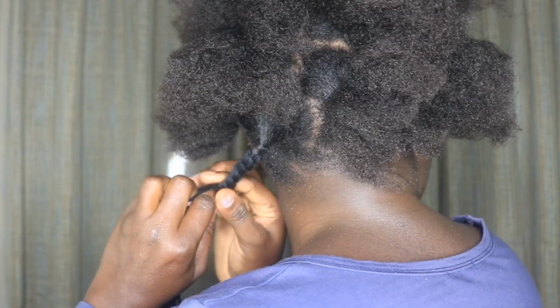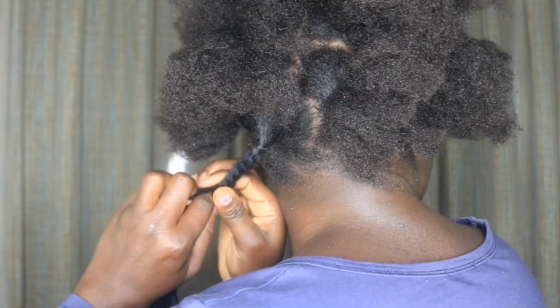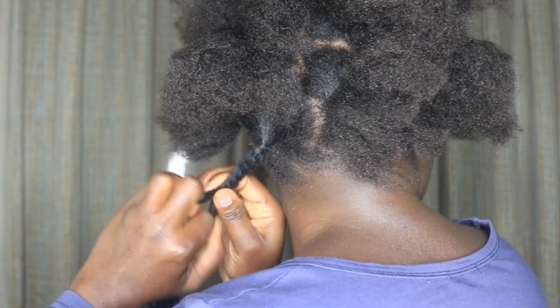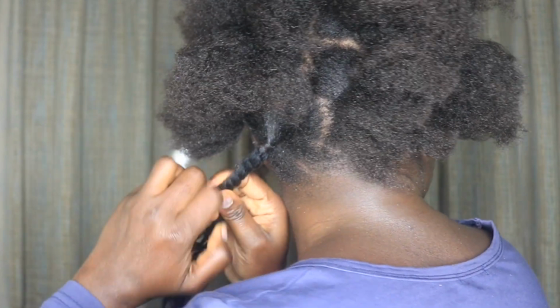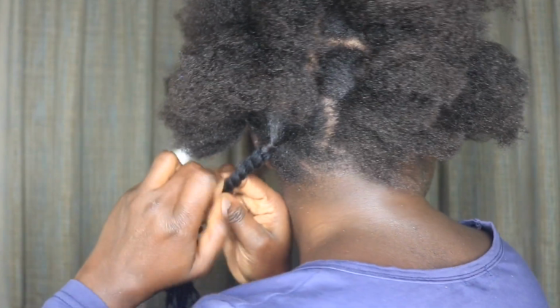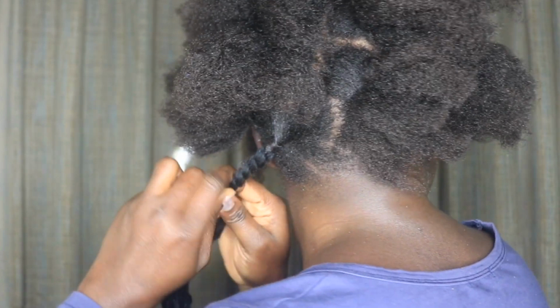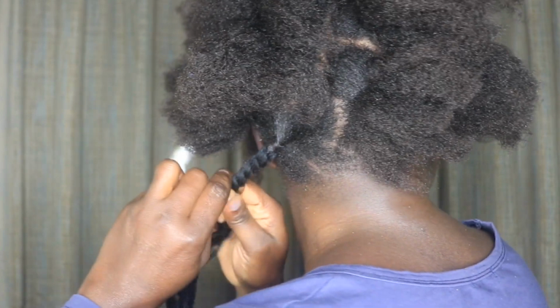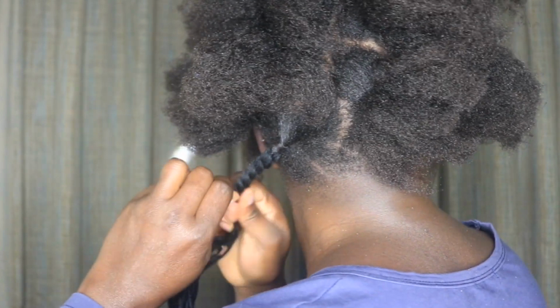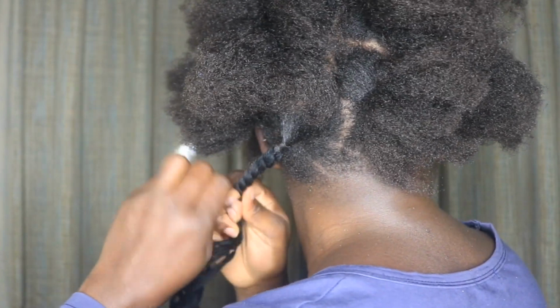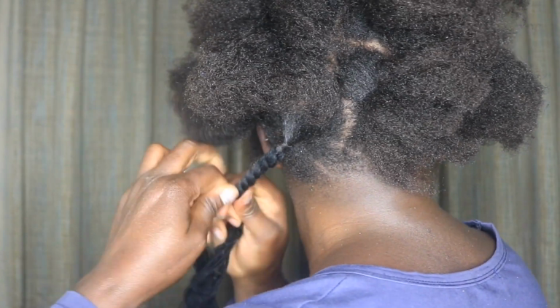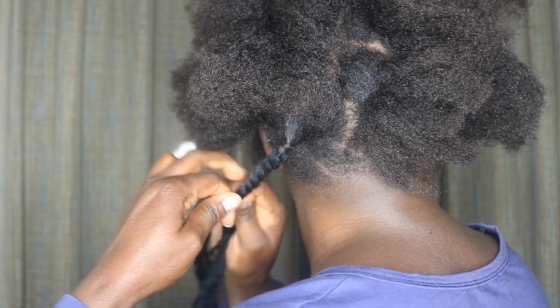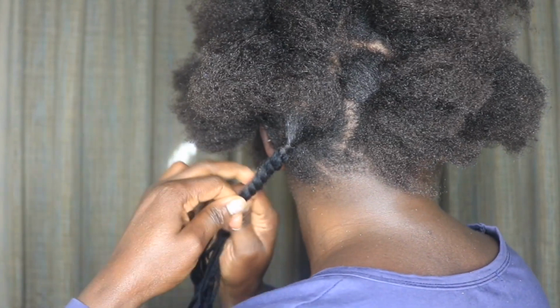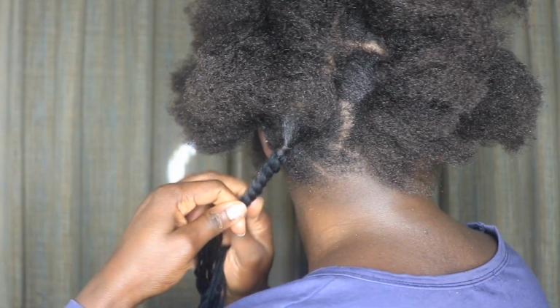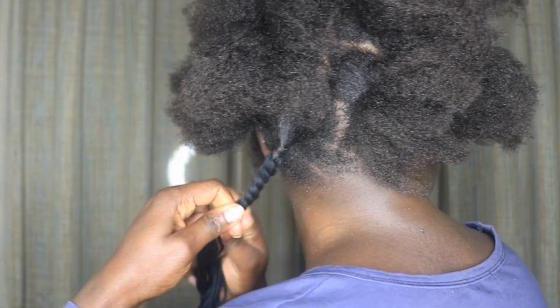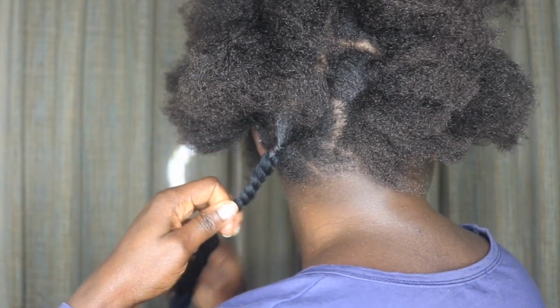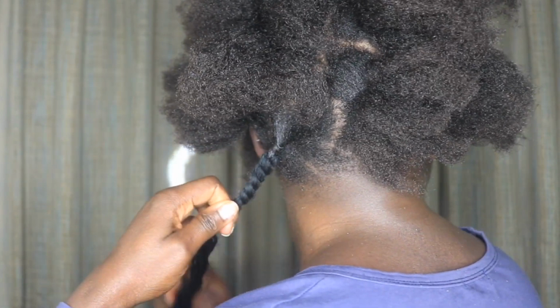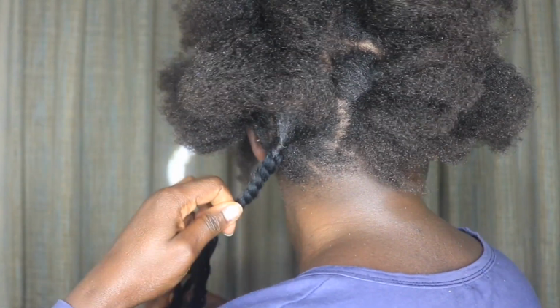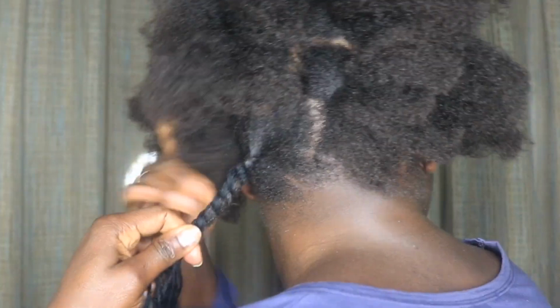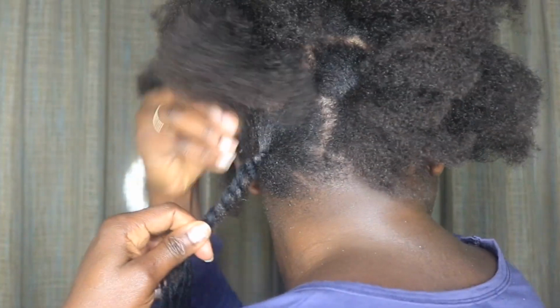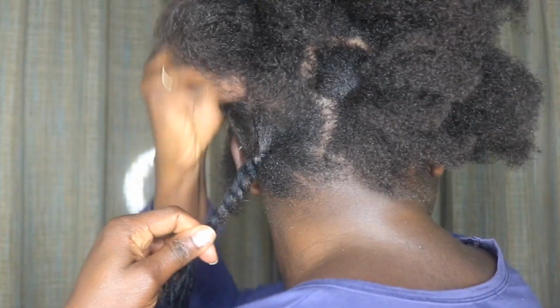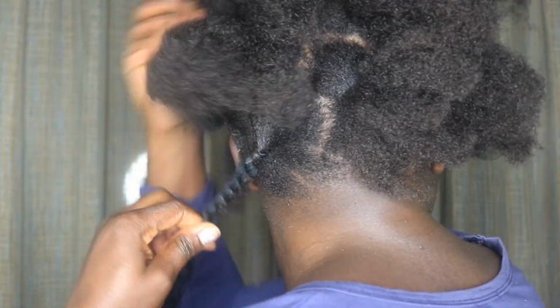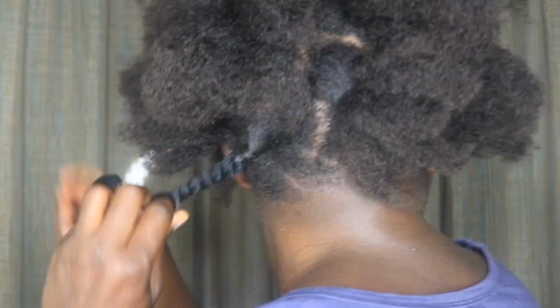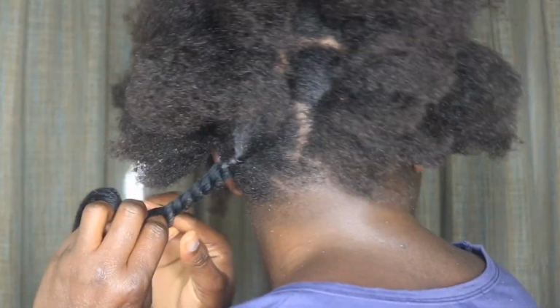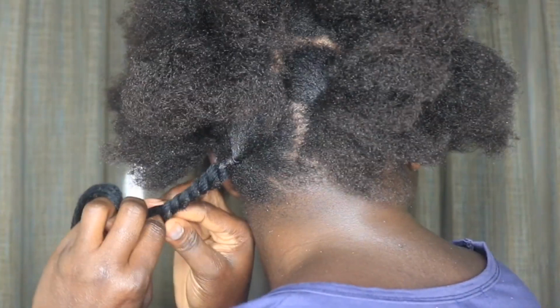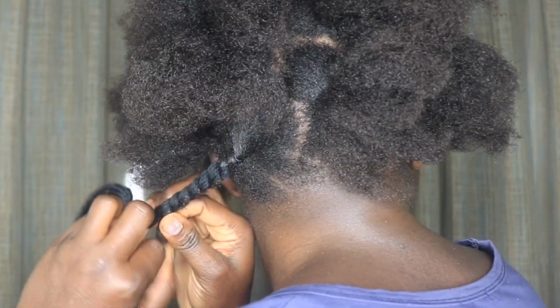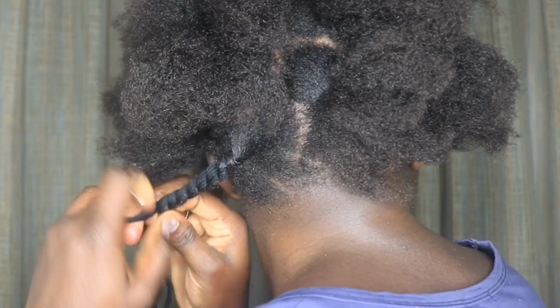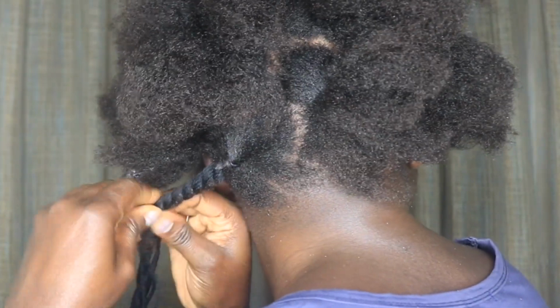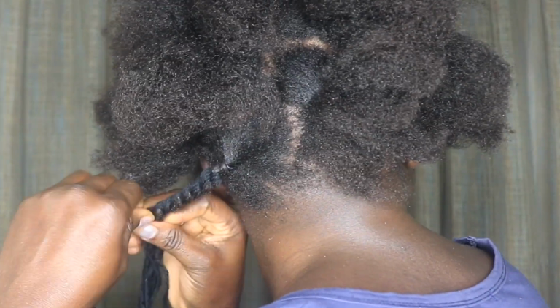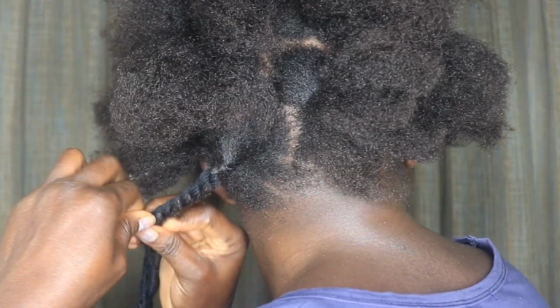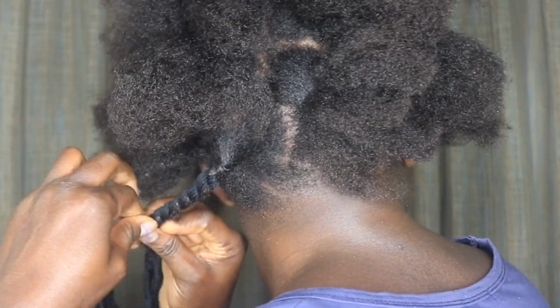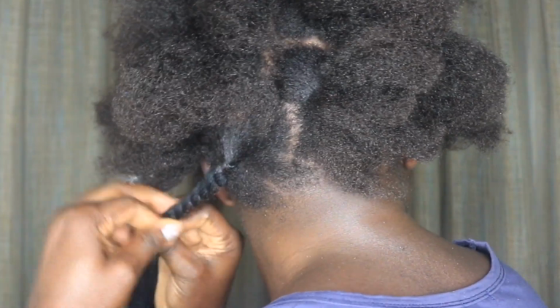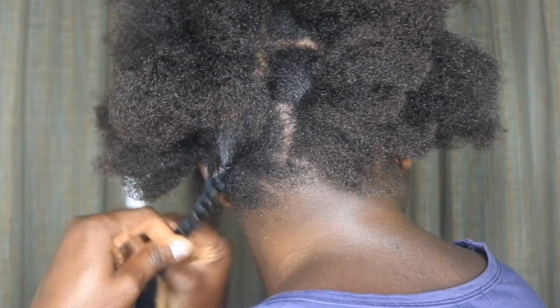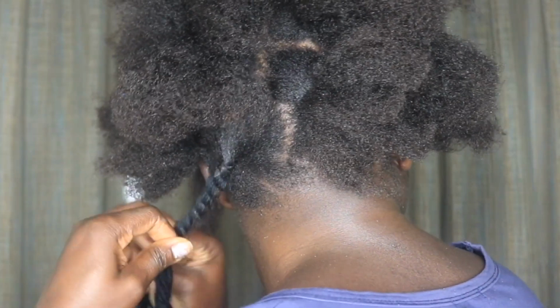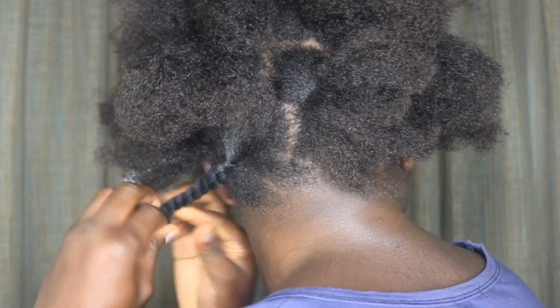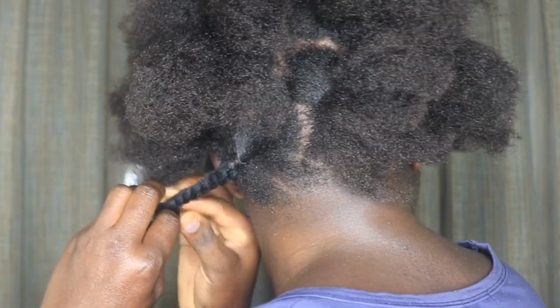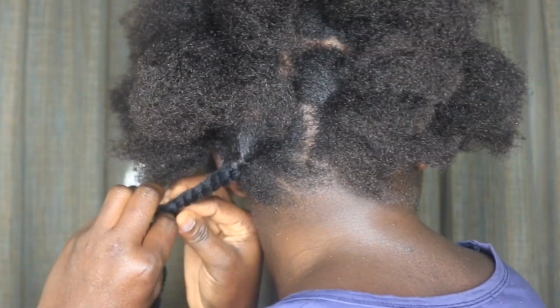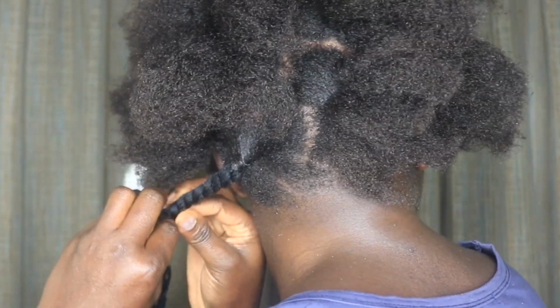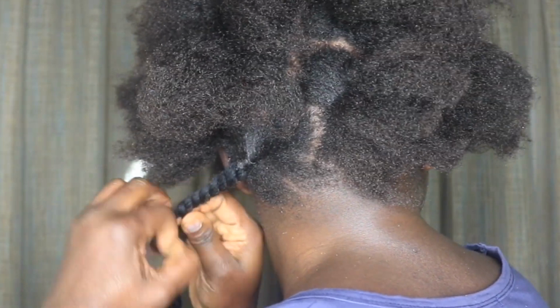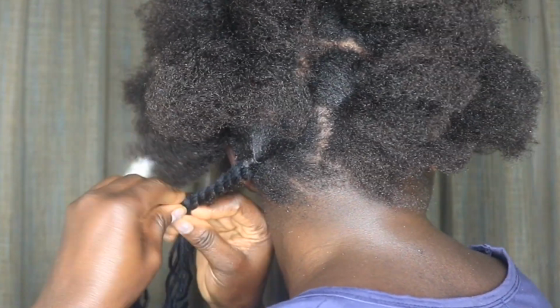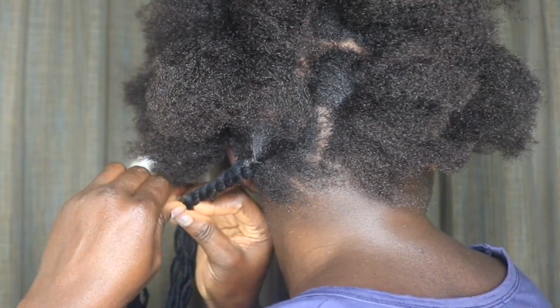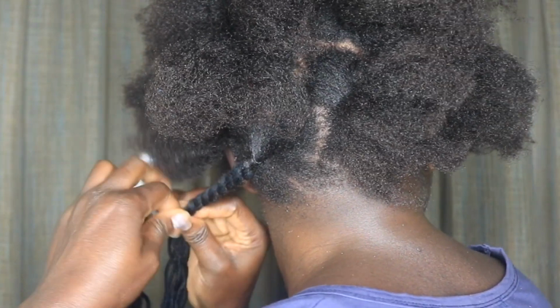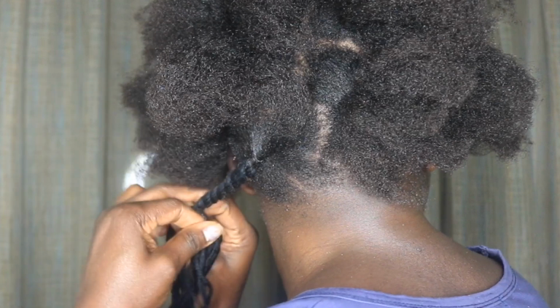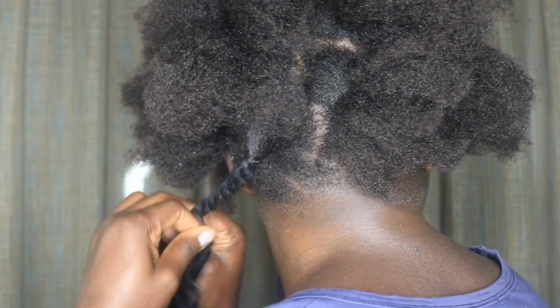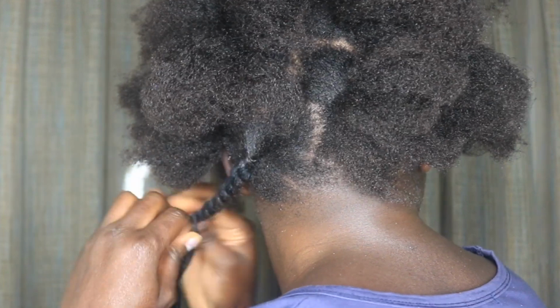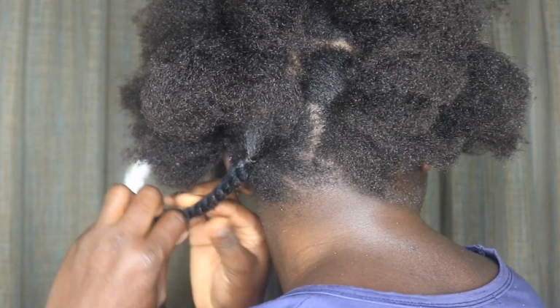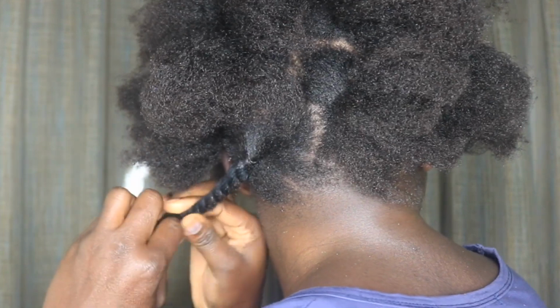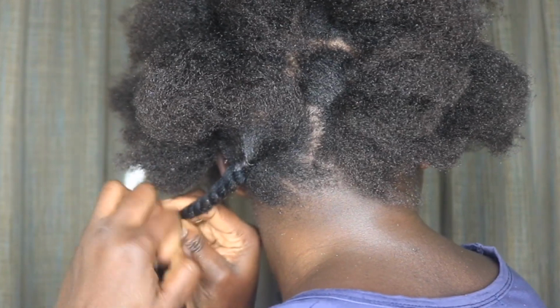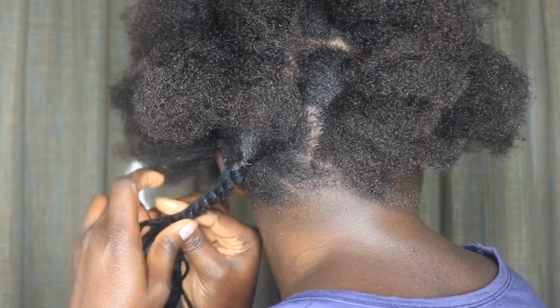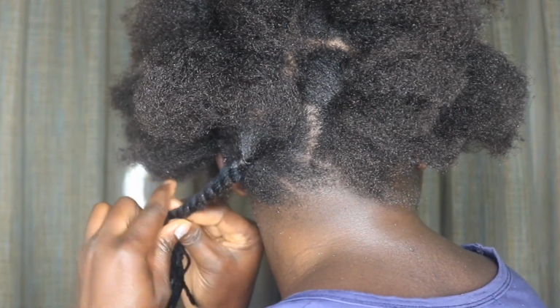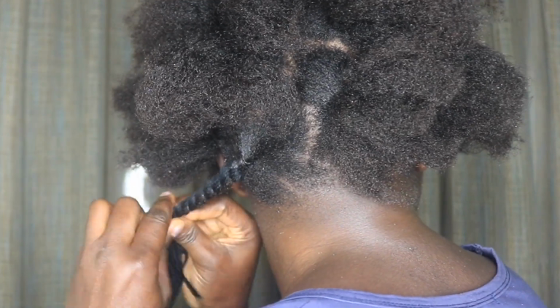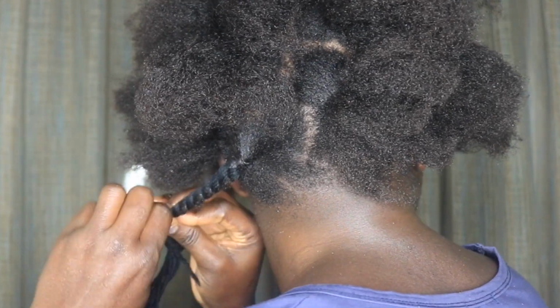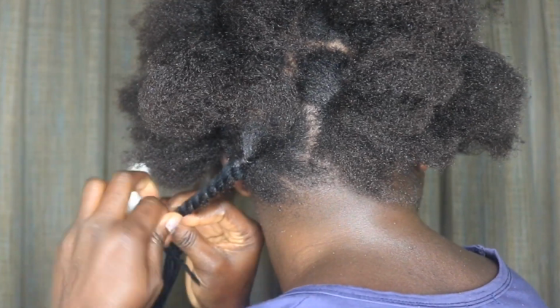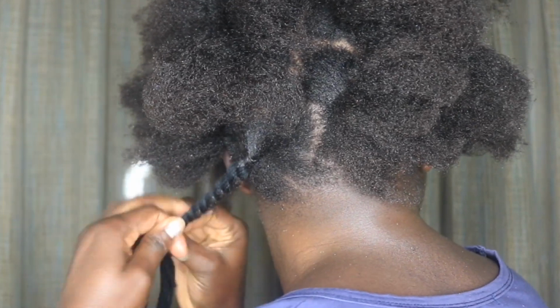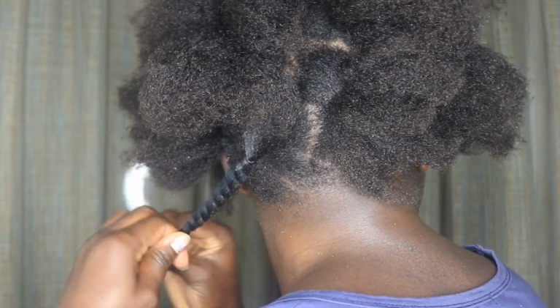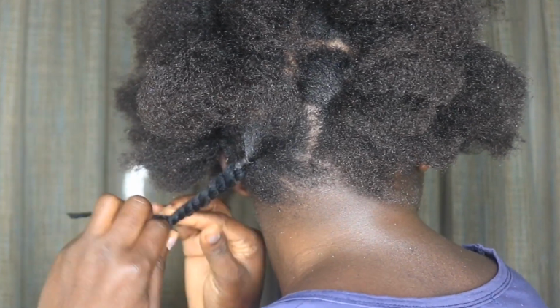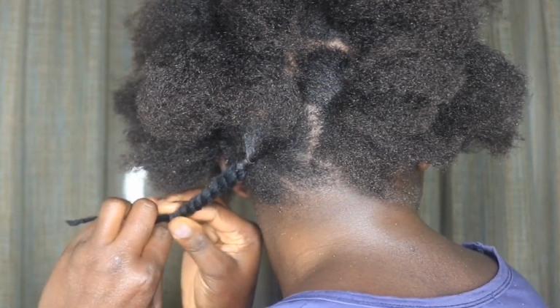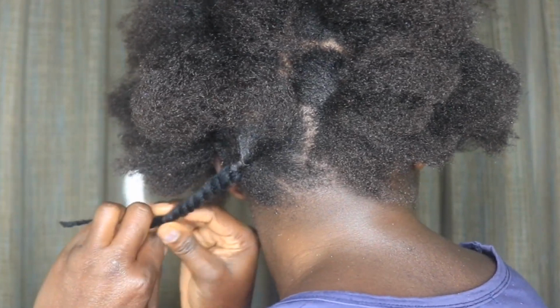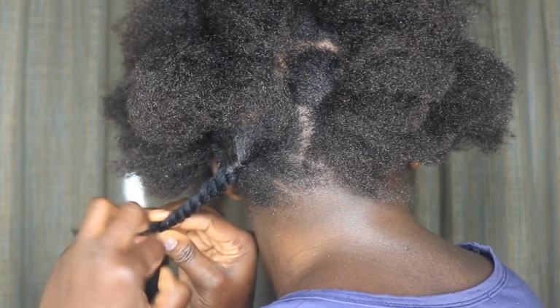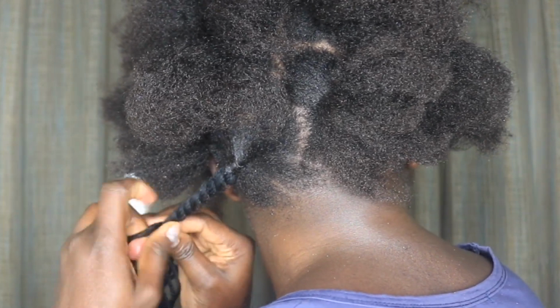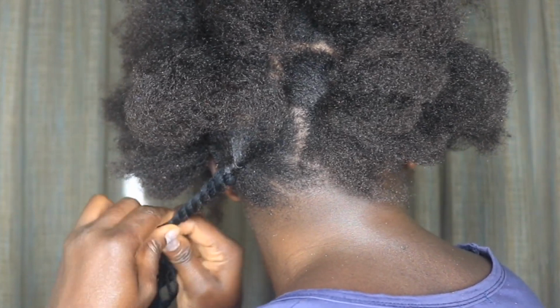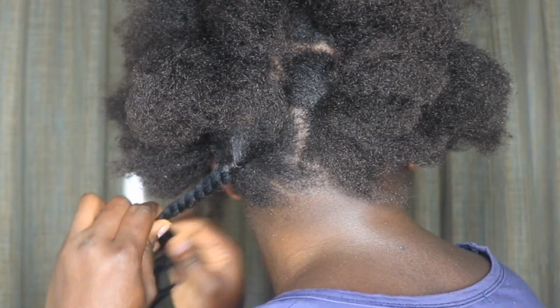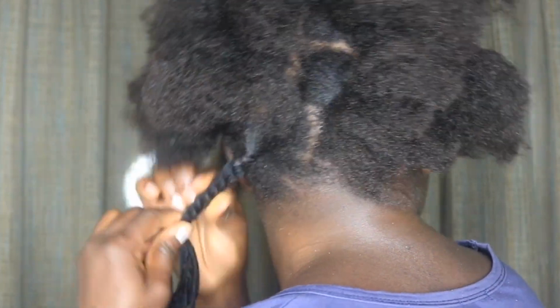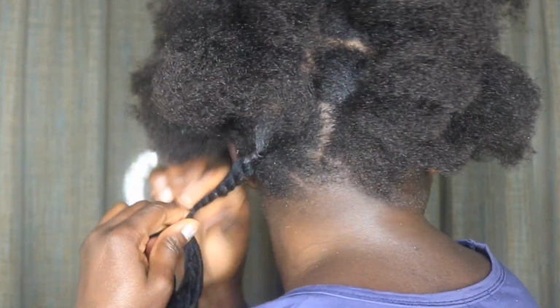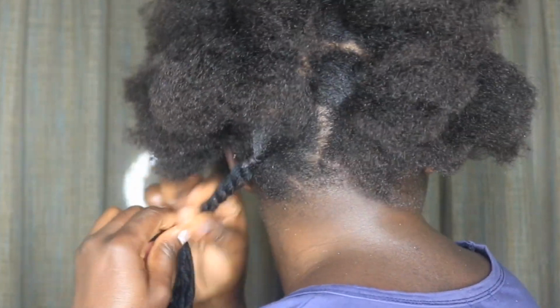I'm trying to put a bit more pressure on the twisting to make sure my natural hair blends in properly with the wool.